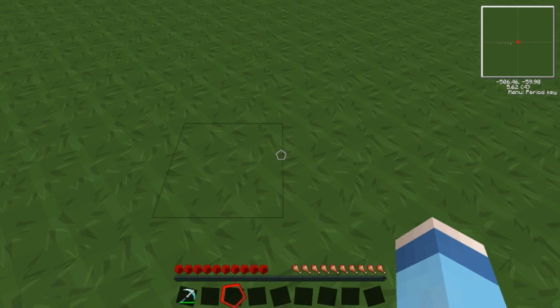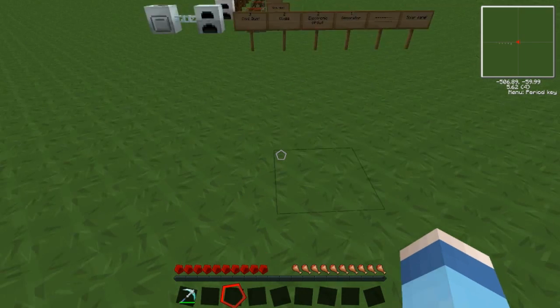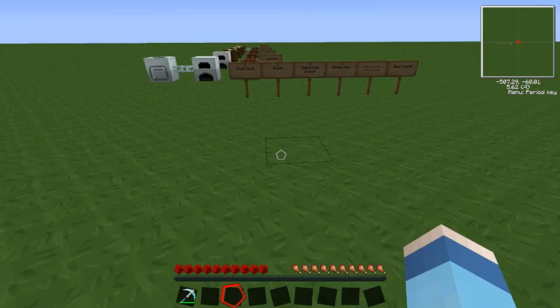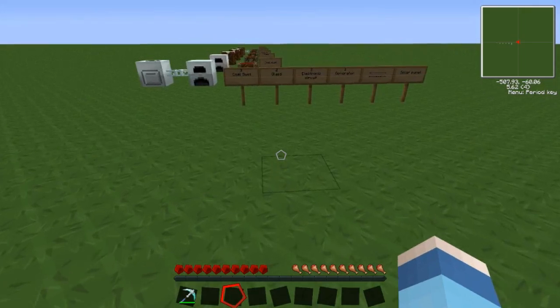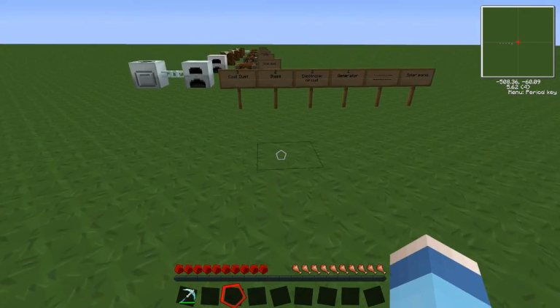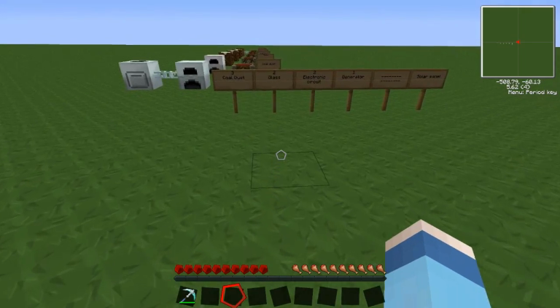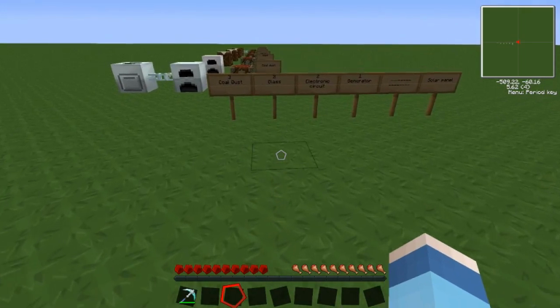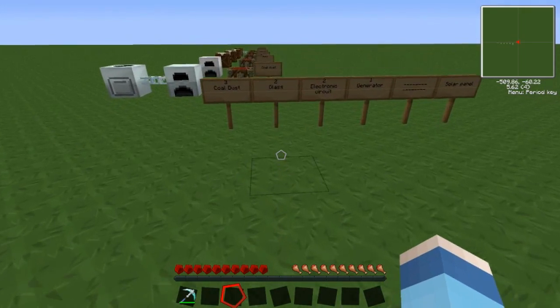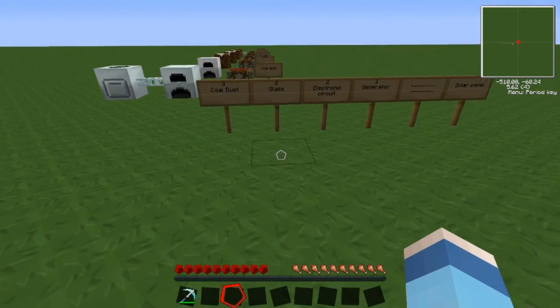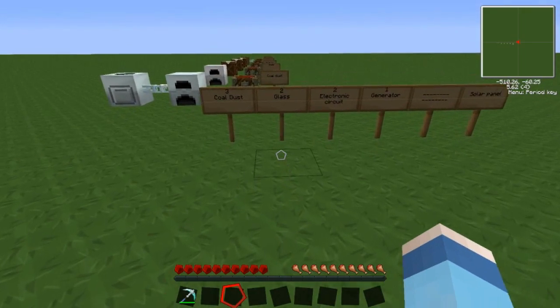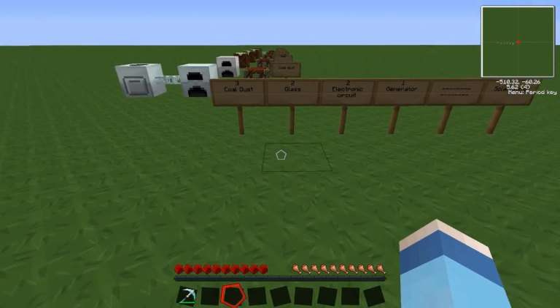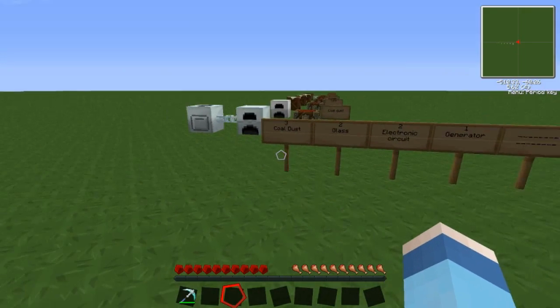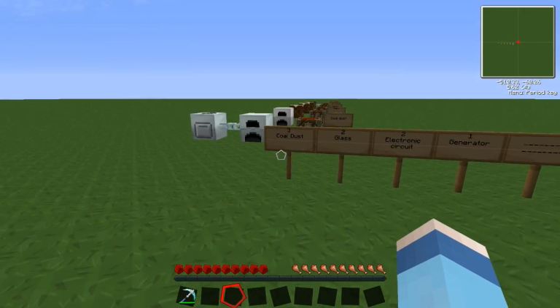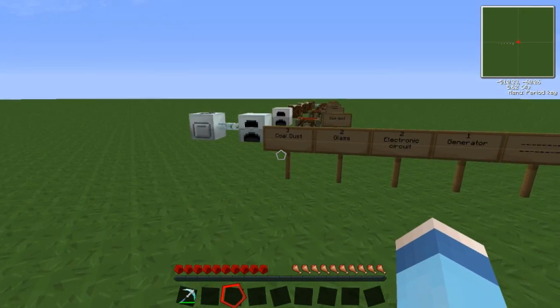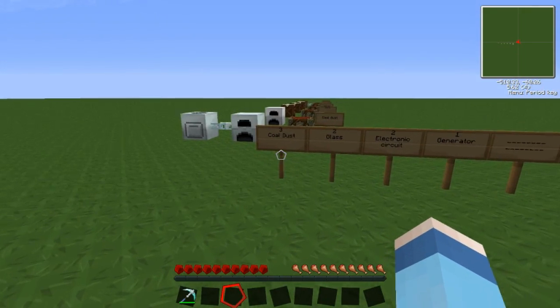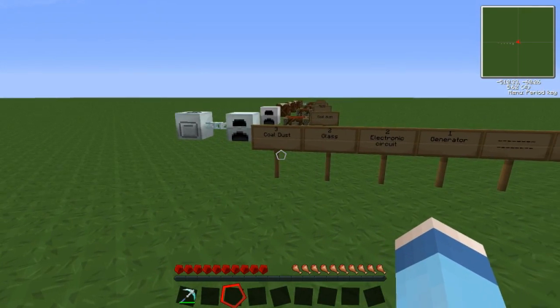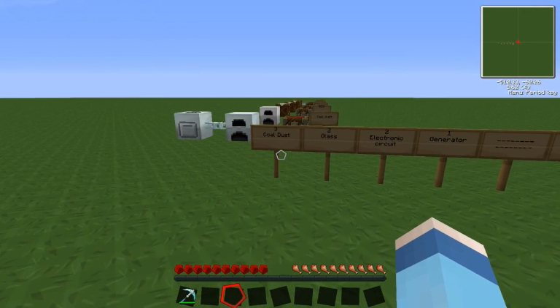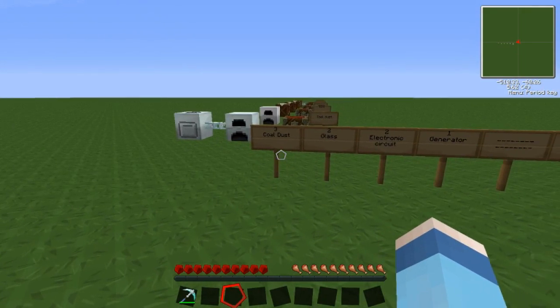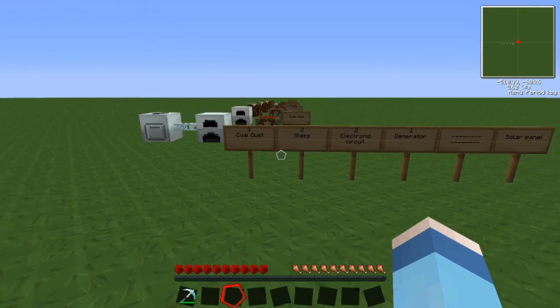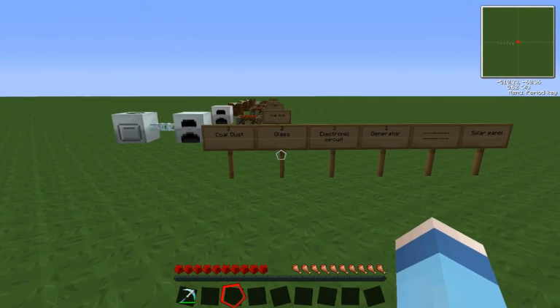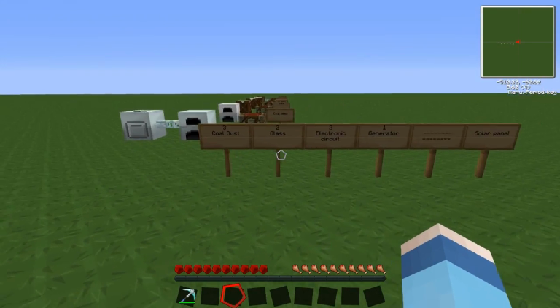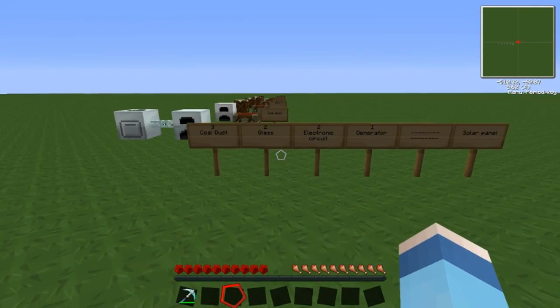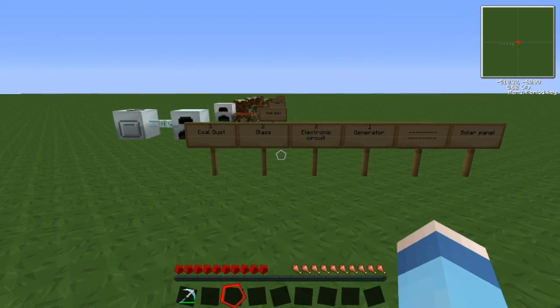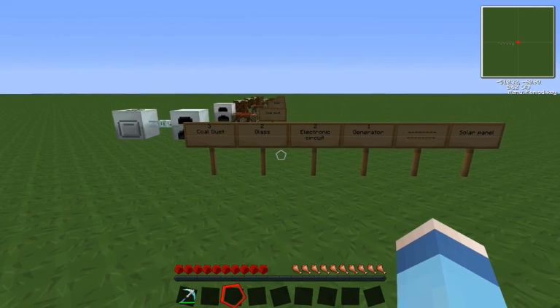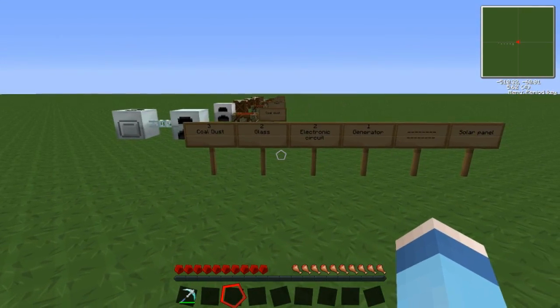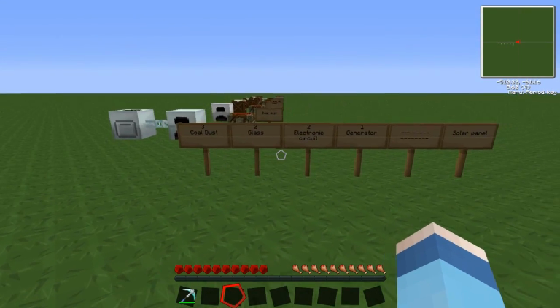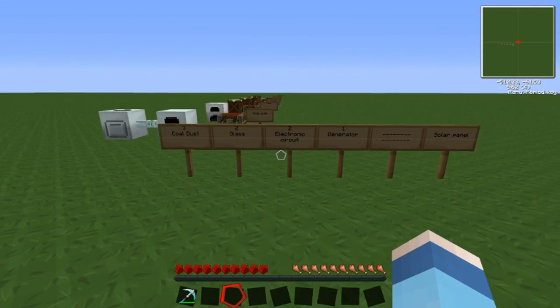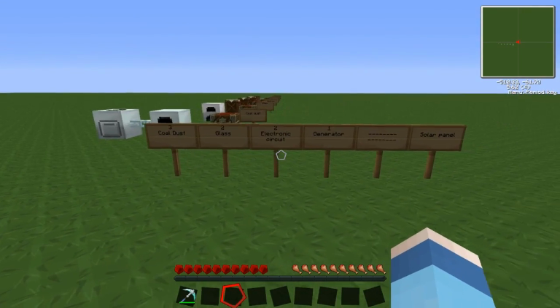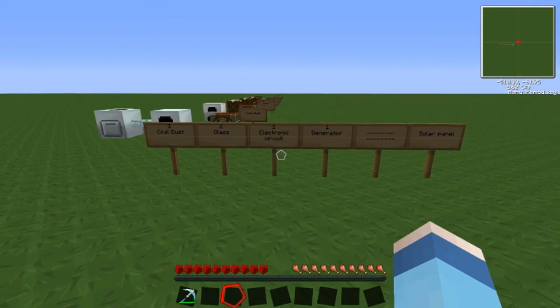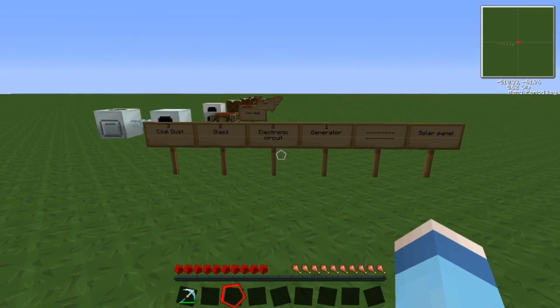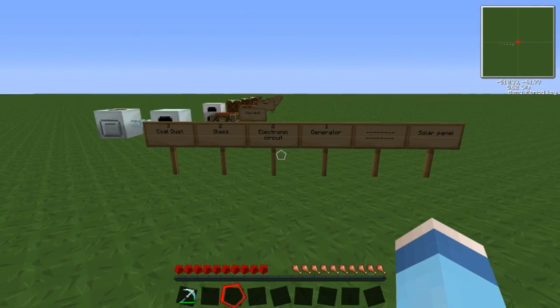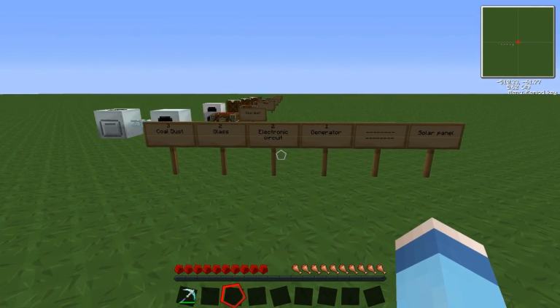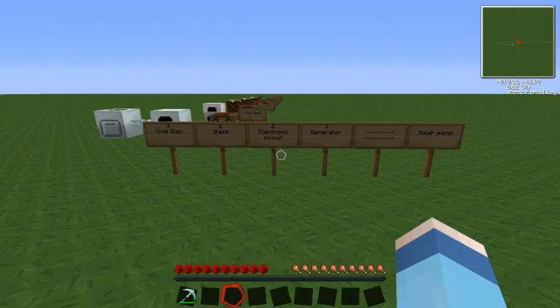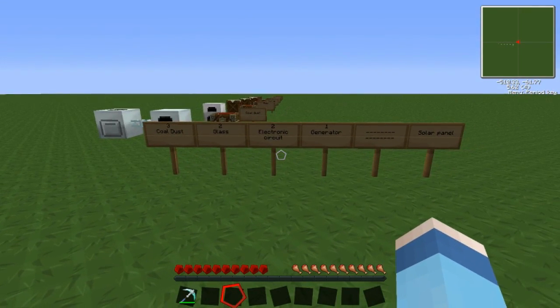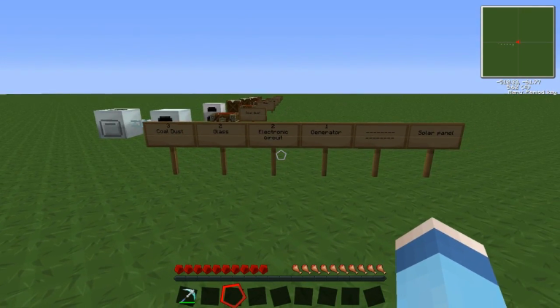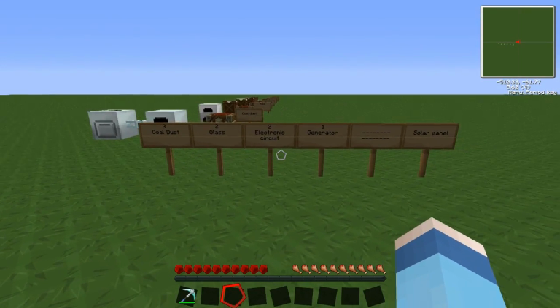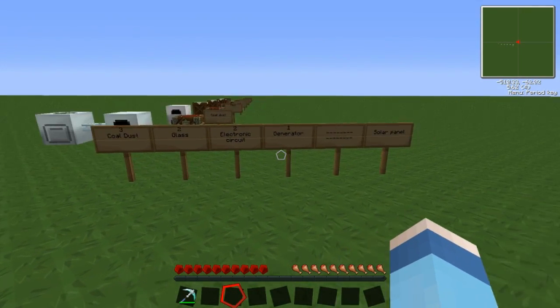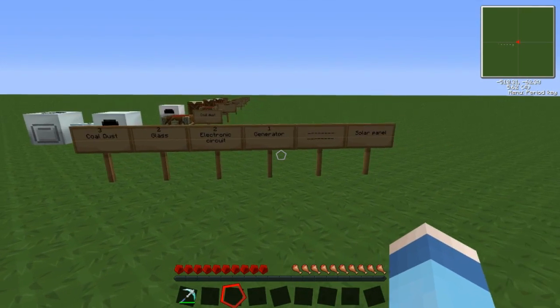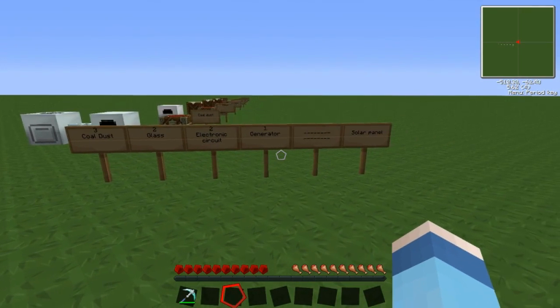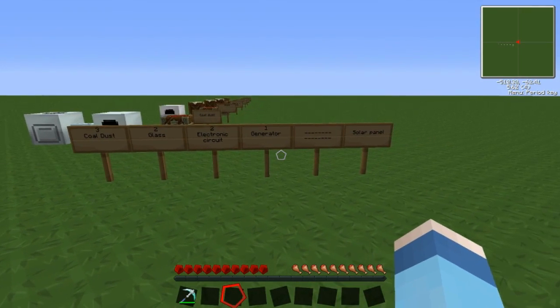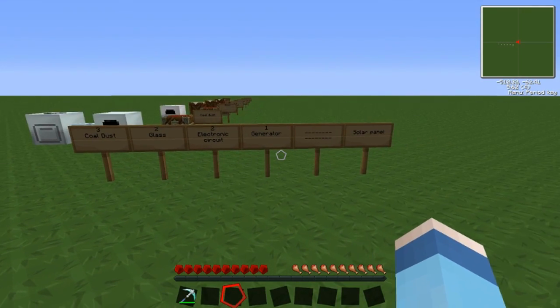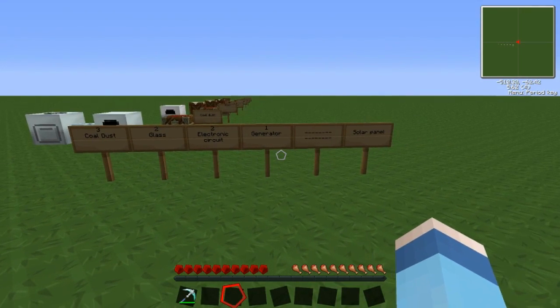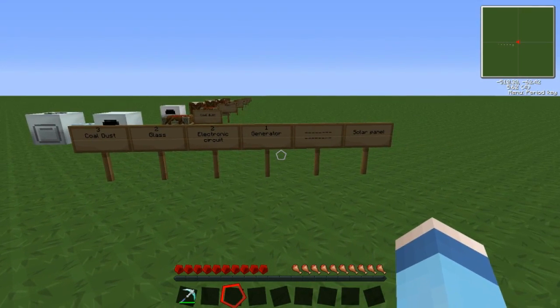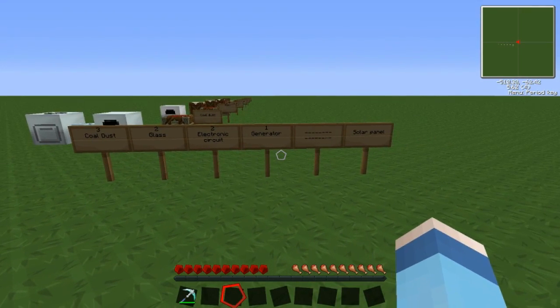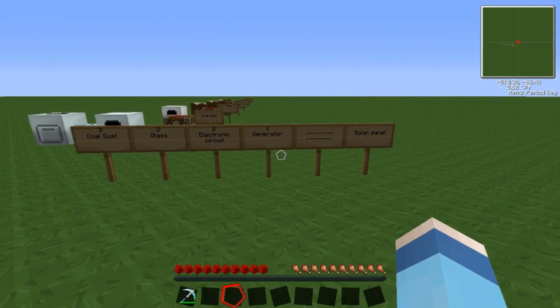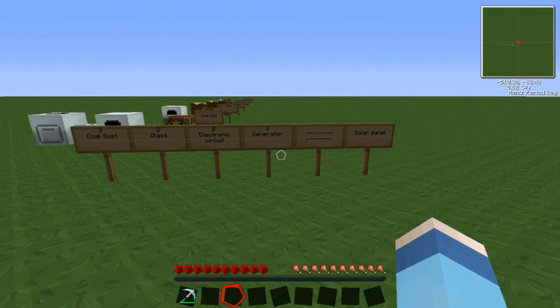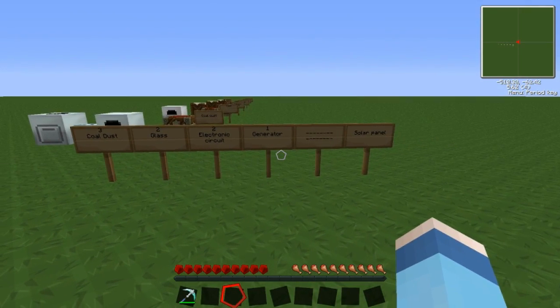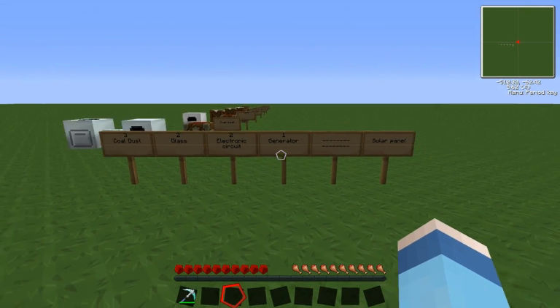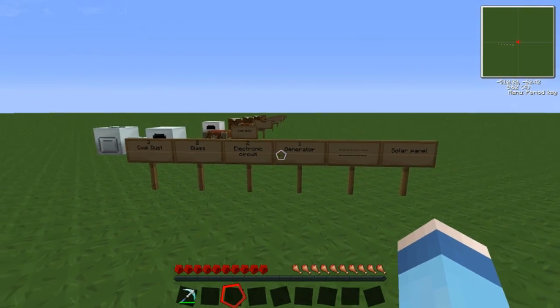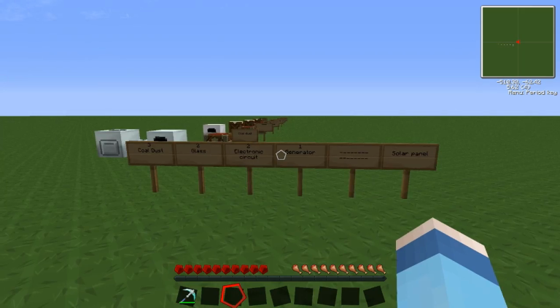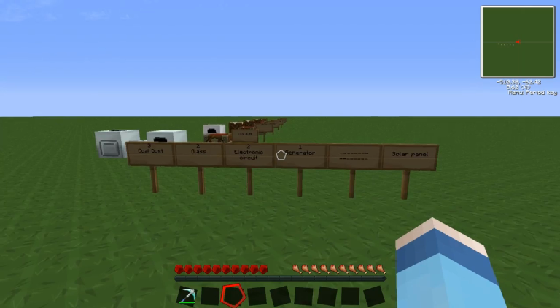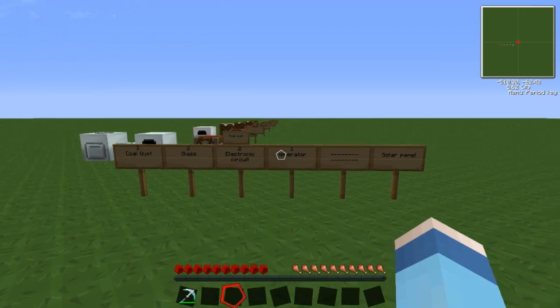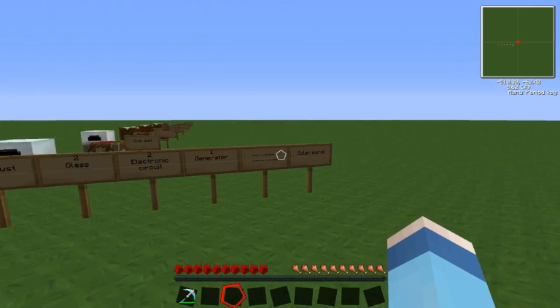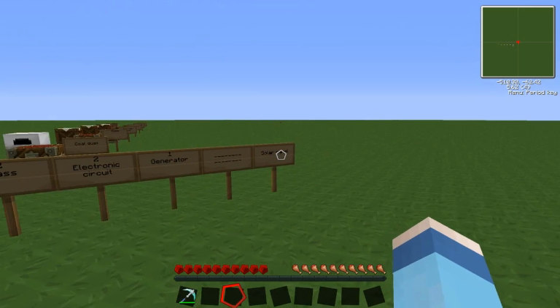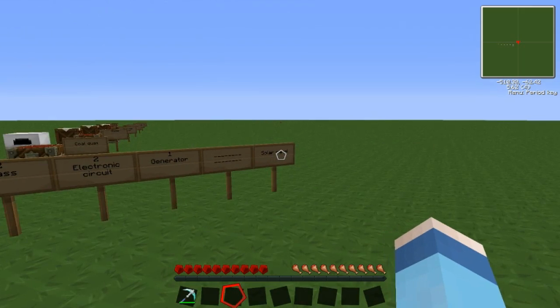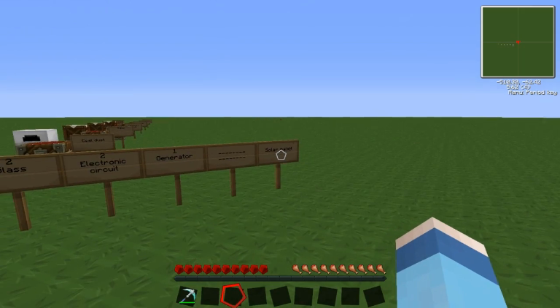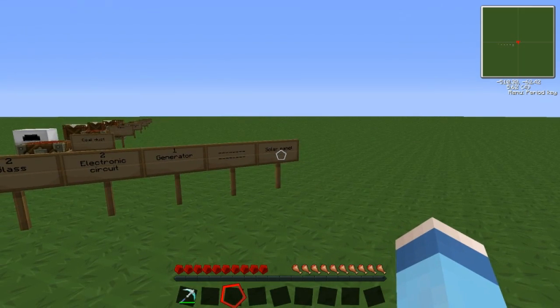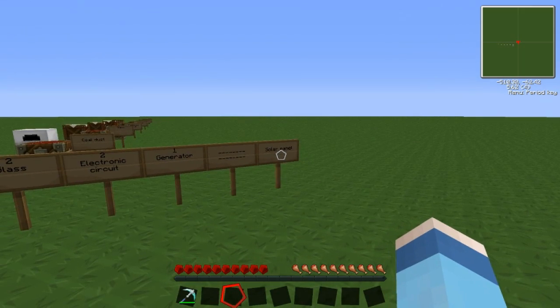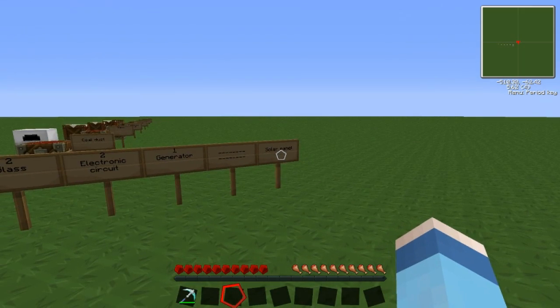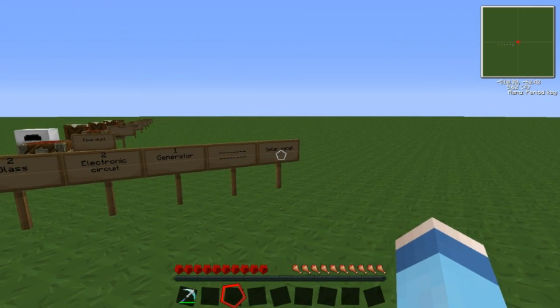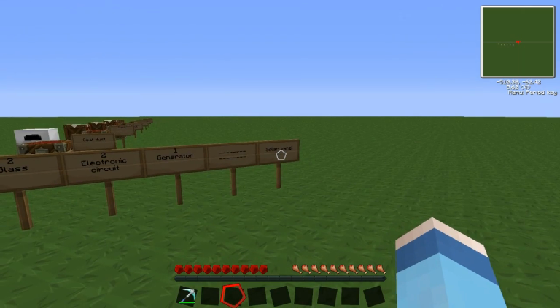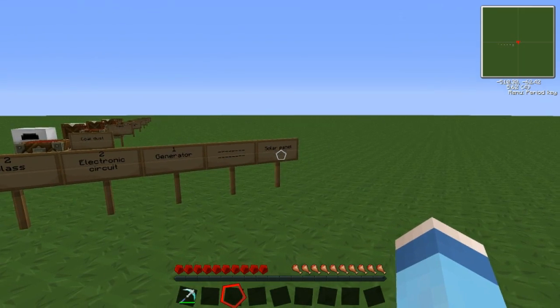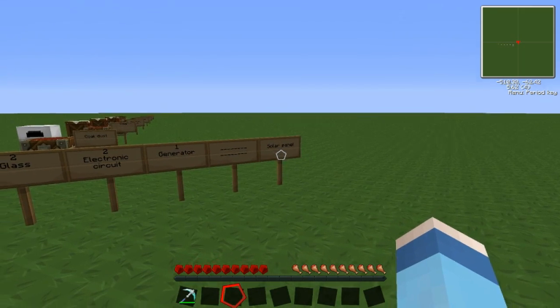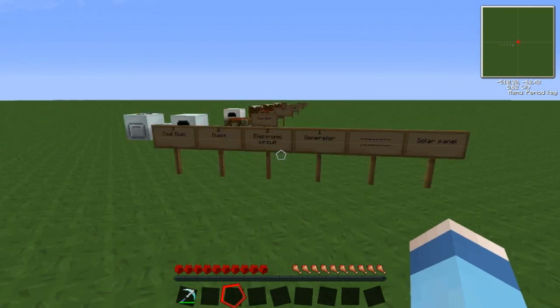The ingredients we need are three coal dust, two glass, two electronic circuits and one generator, and that'll make us a very nice solar panel.